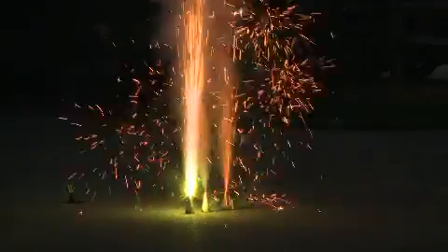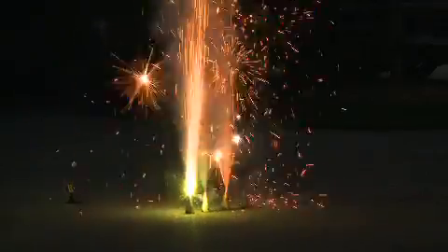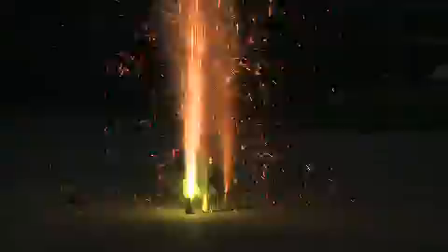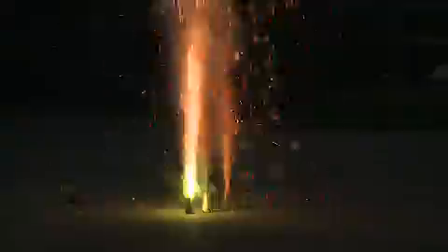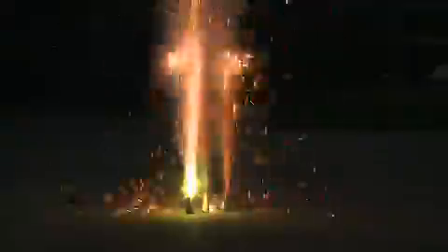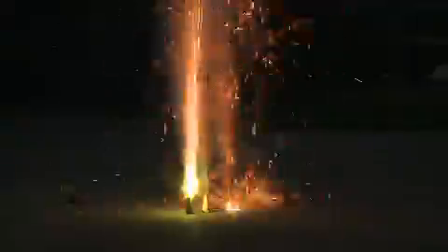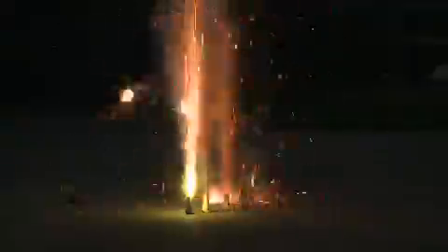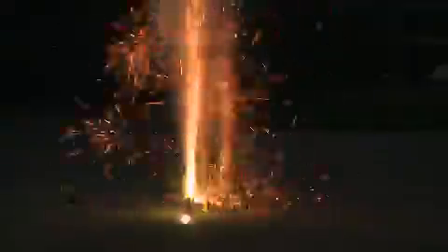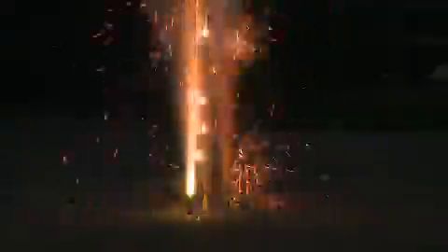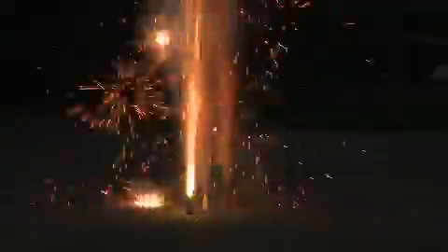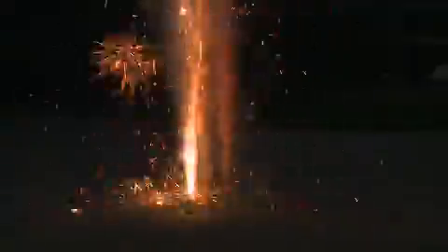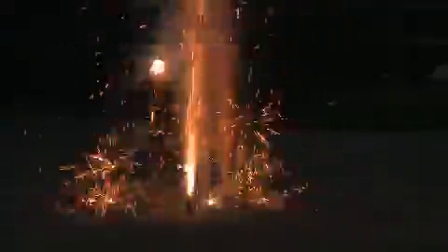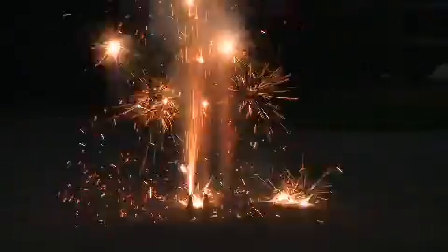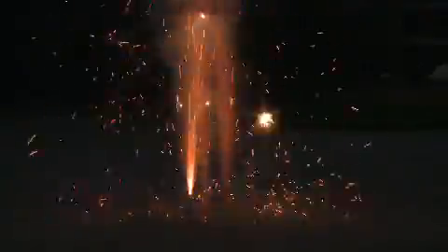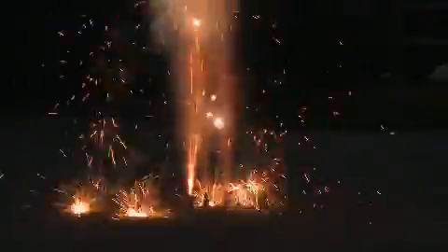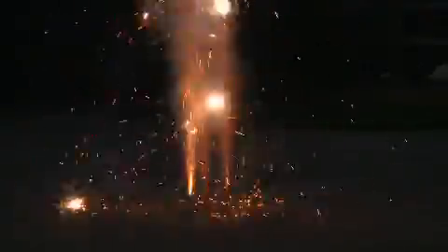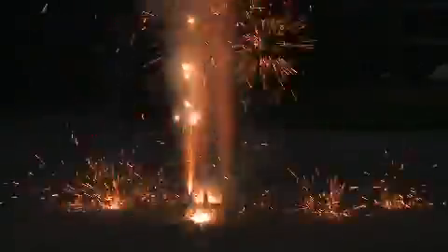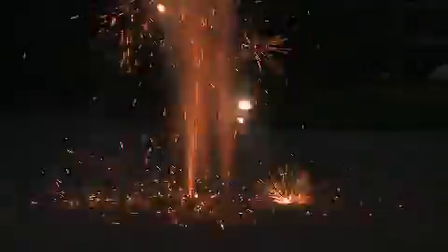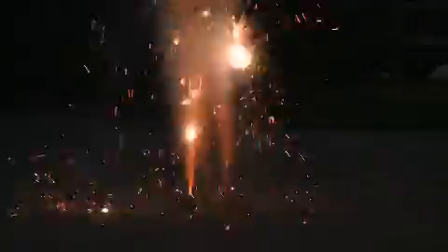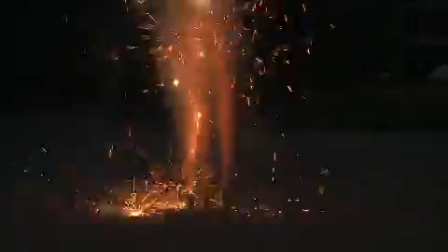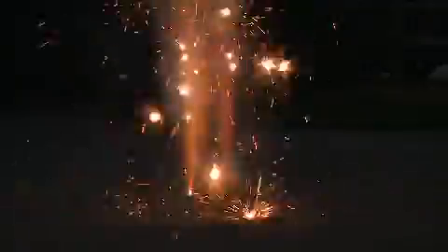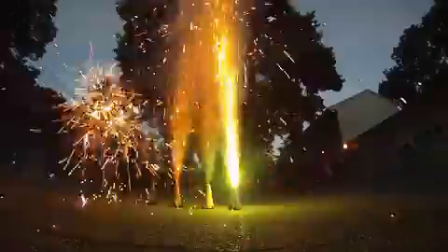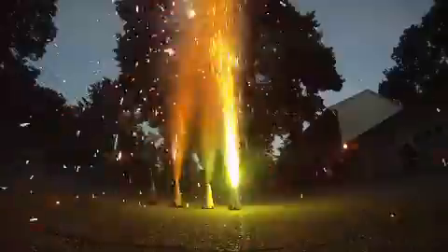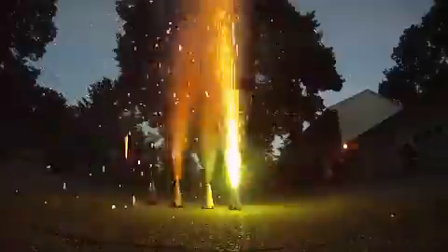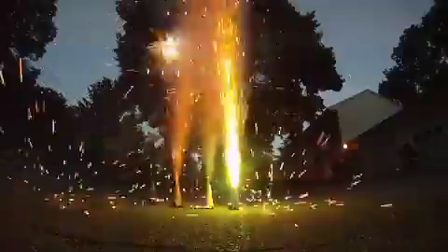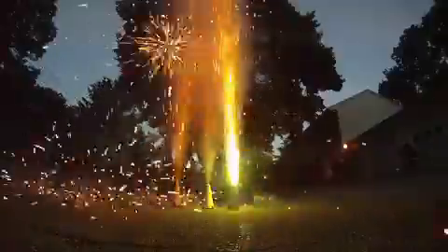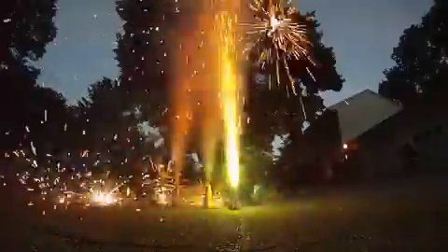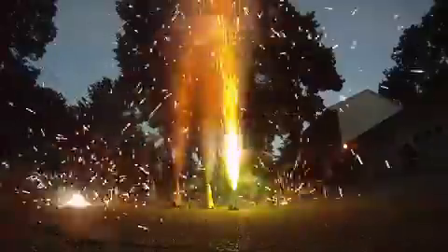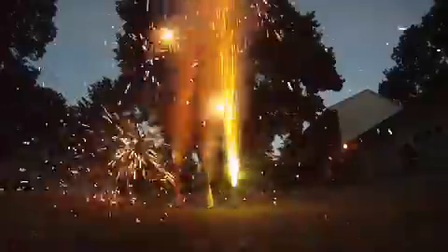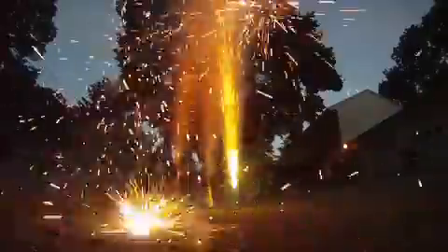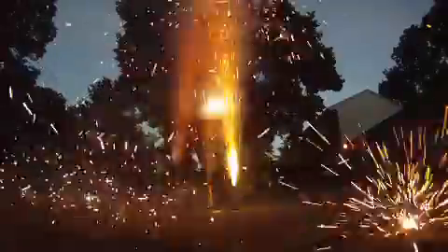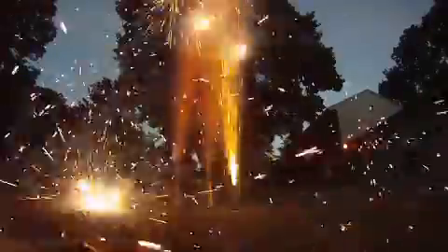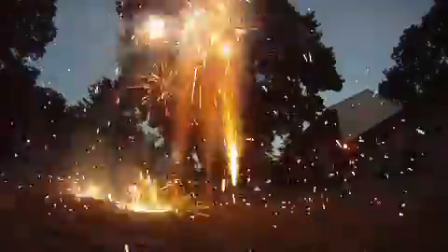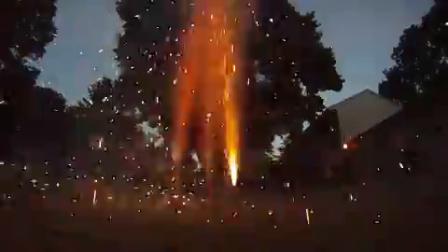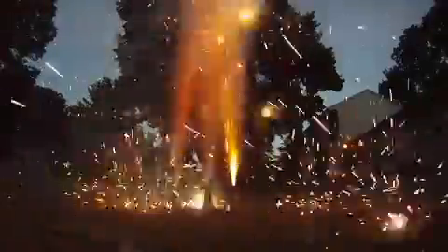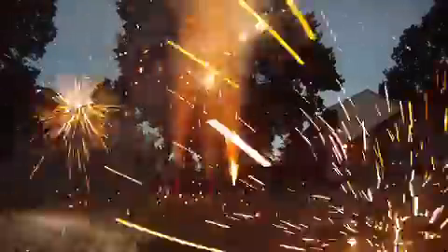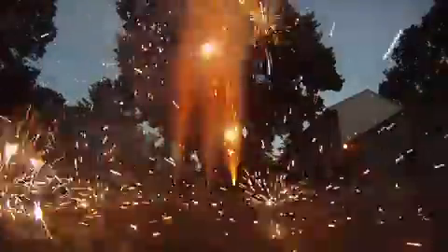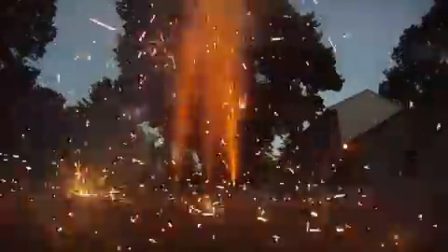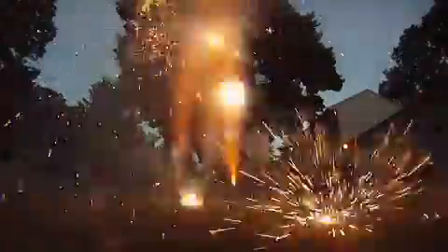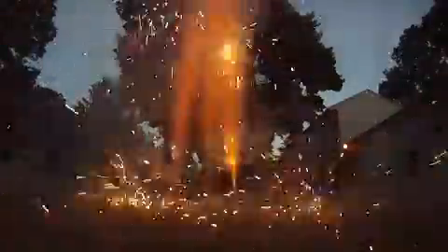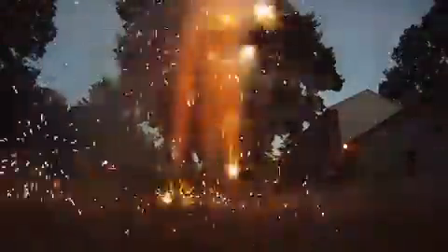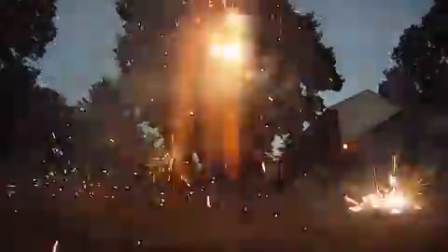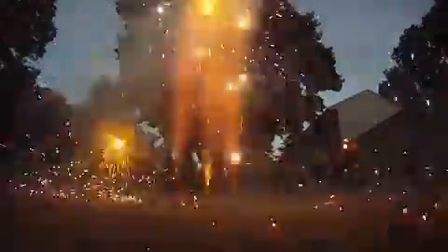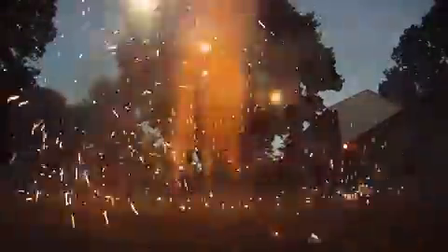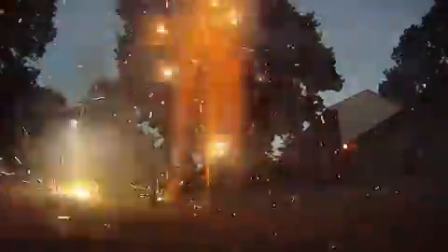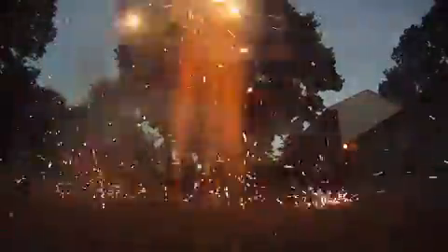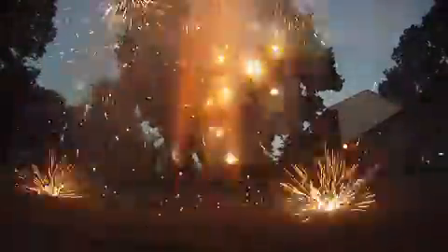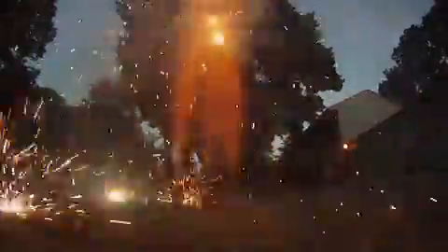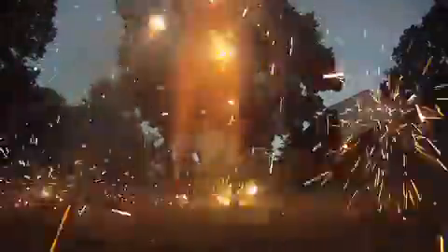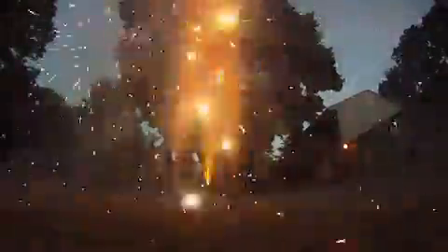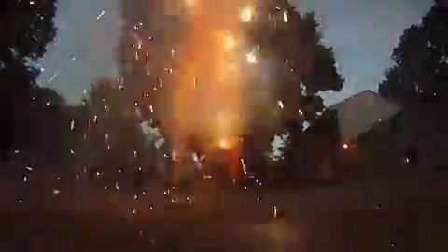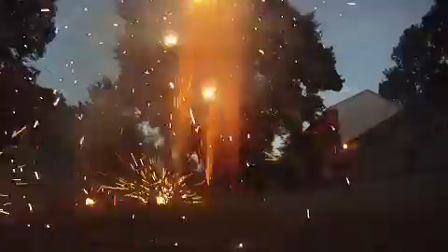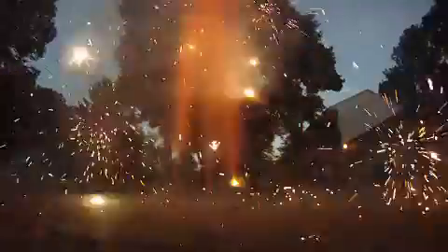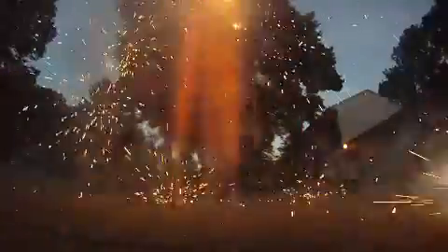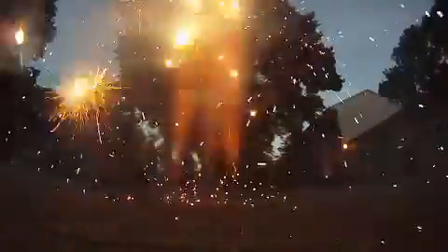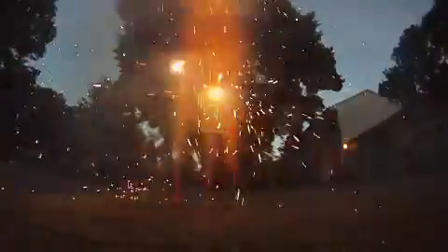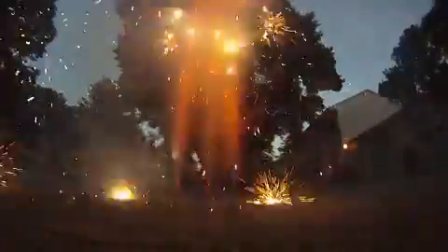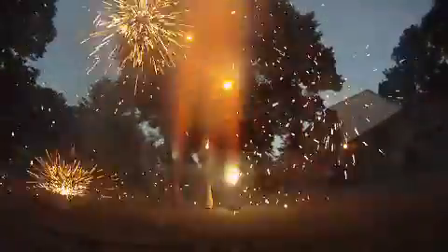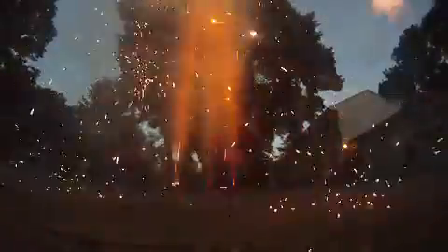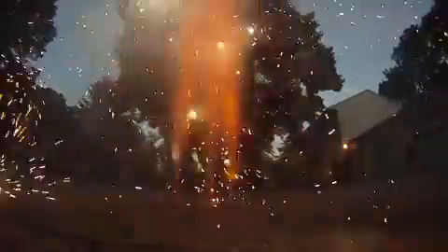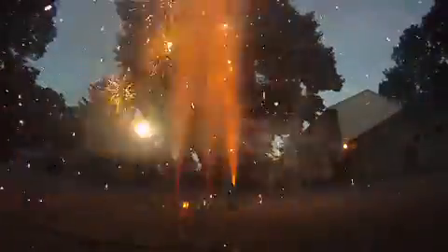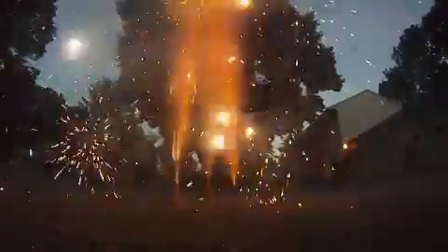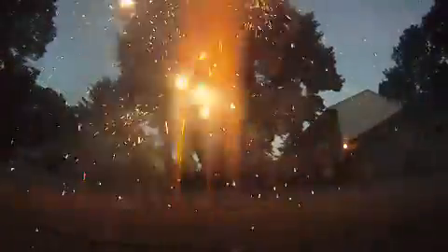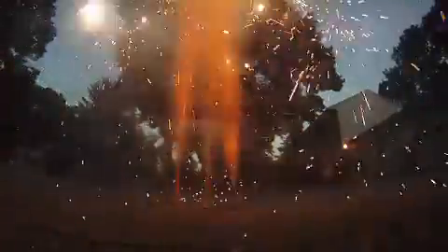First up, the Fujiyama cone. These small fountains packed more punch than anticipated. I'd buy these sparkly little guys again.